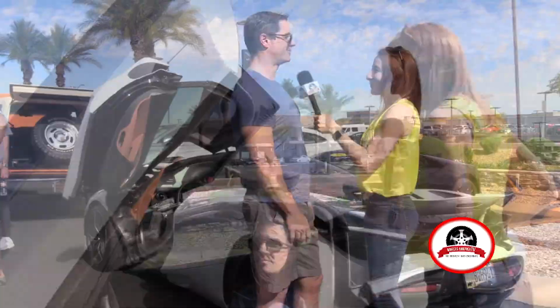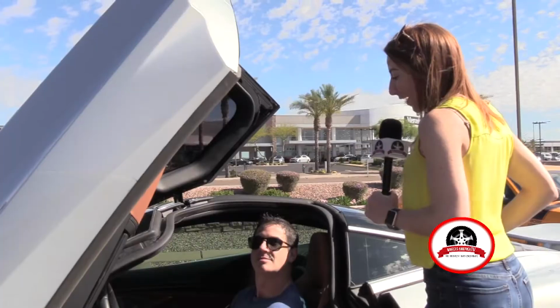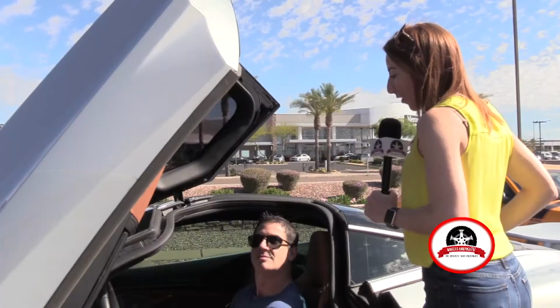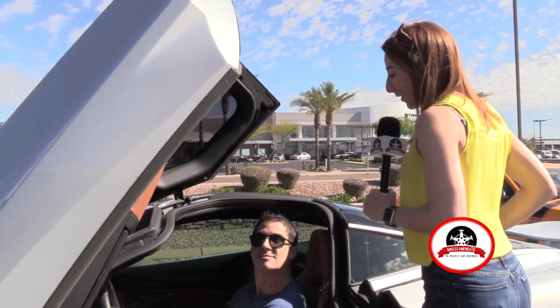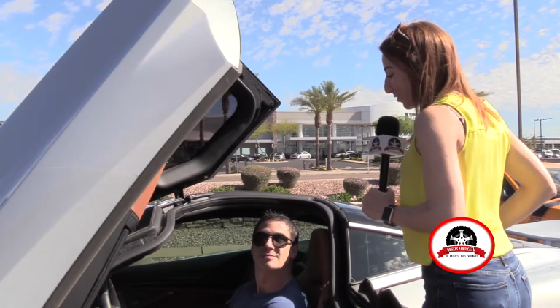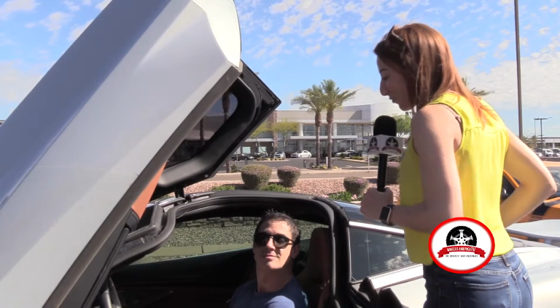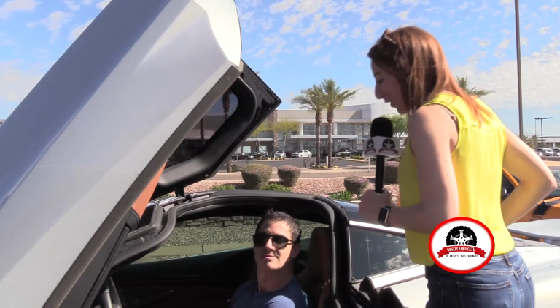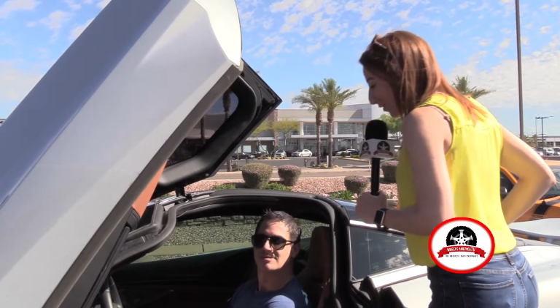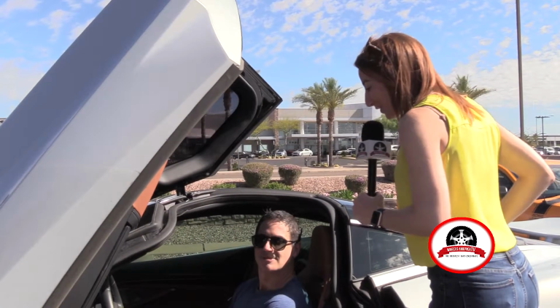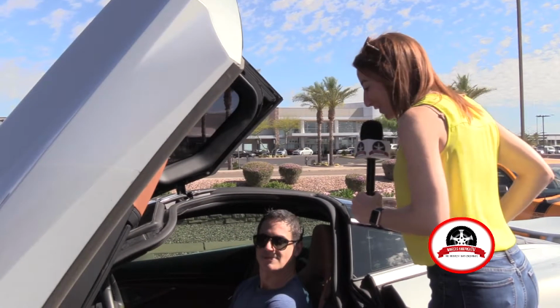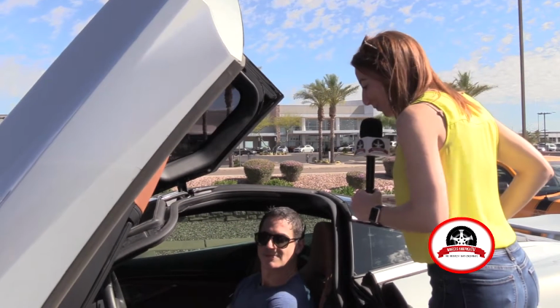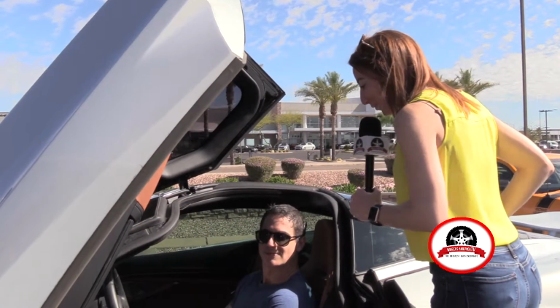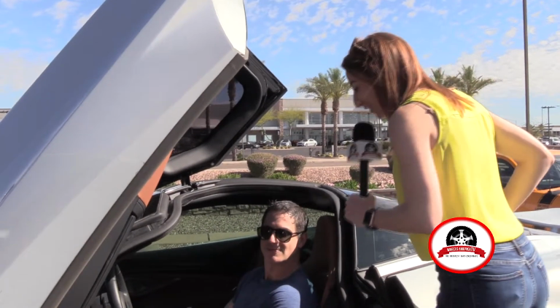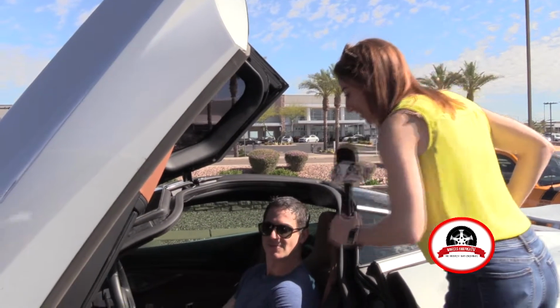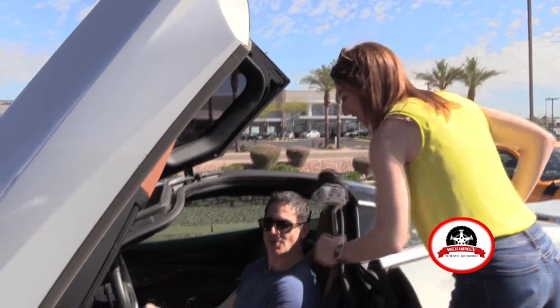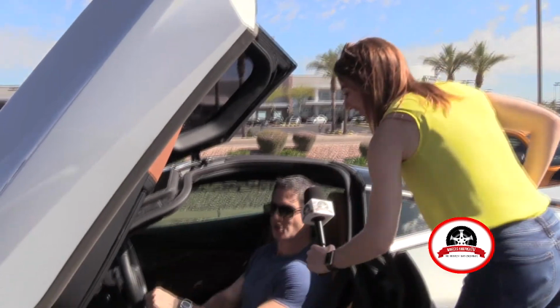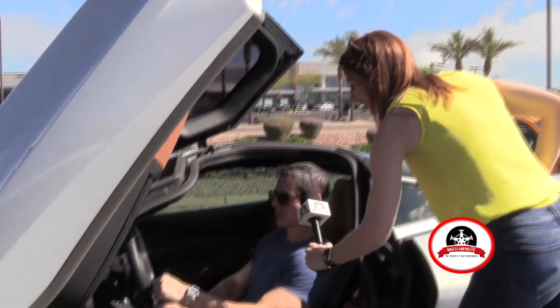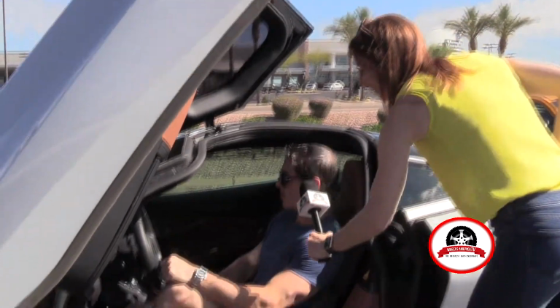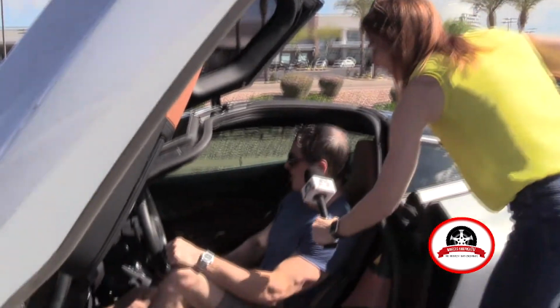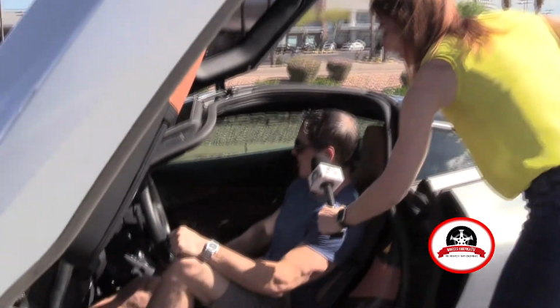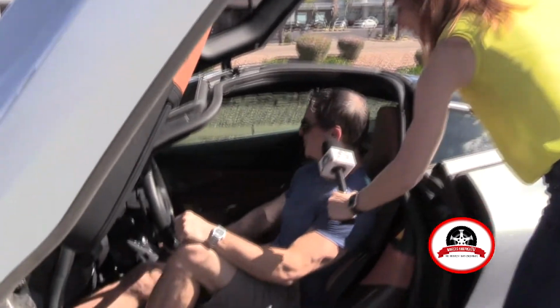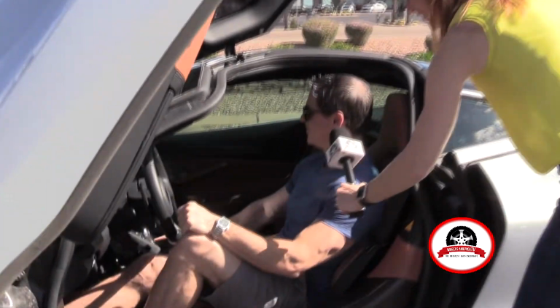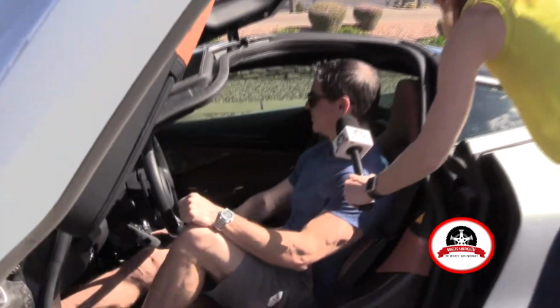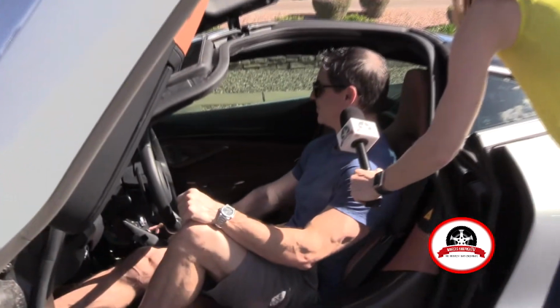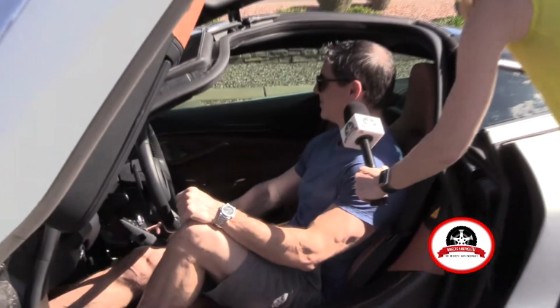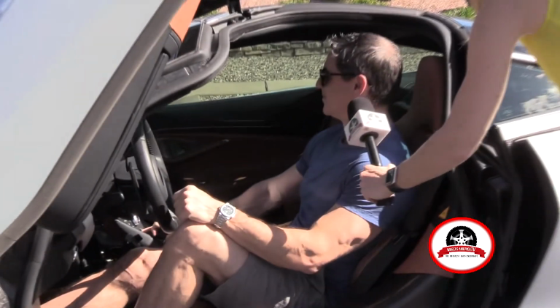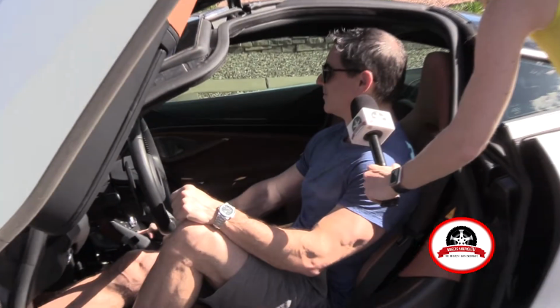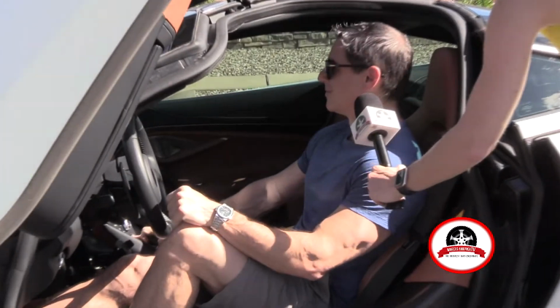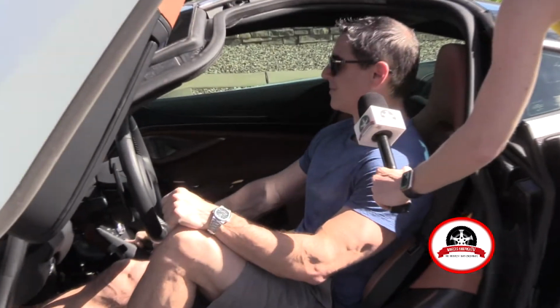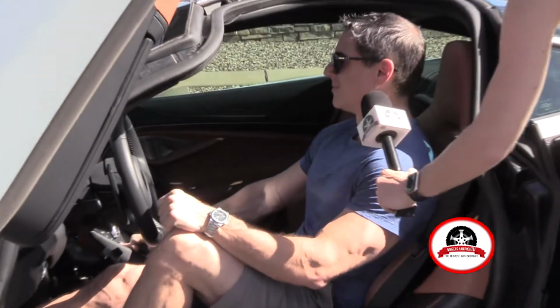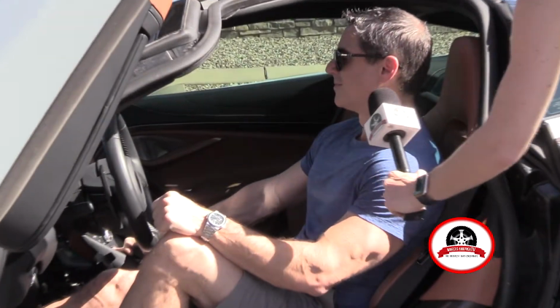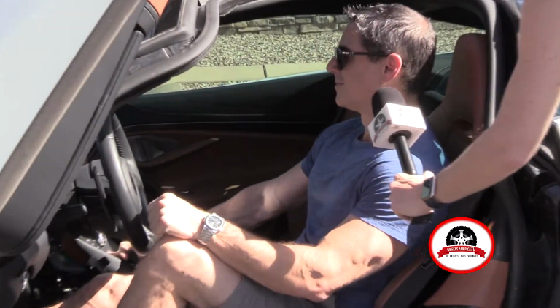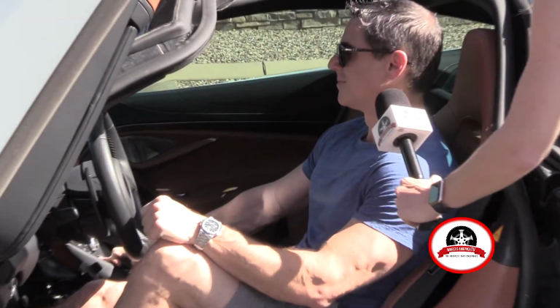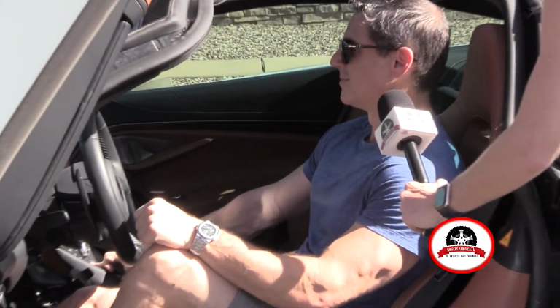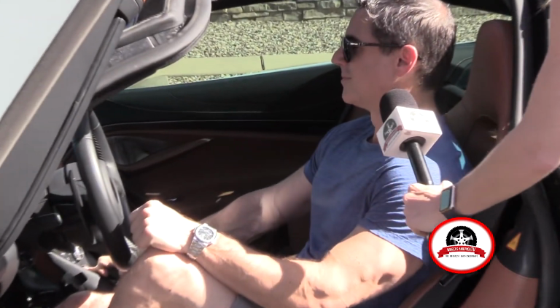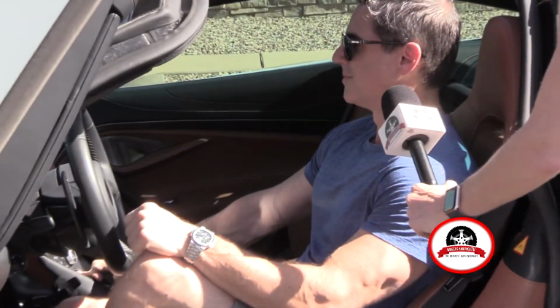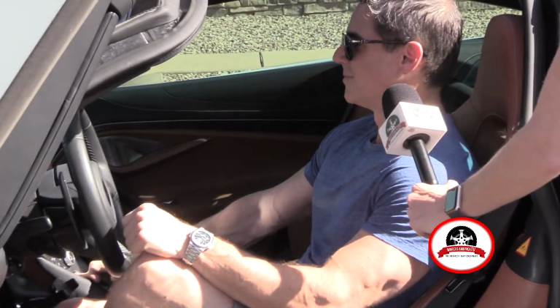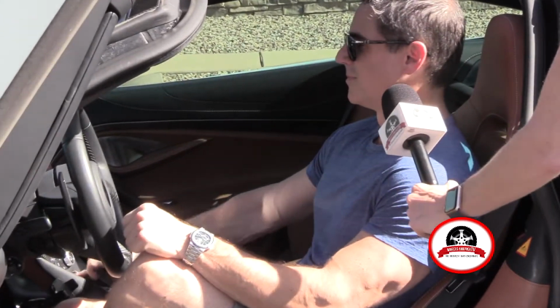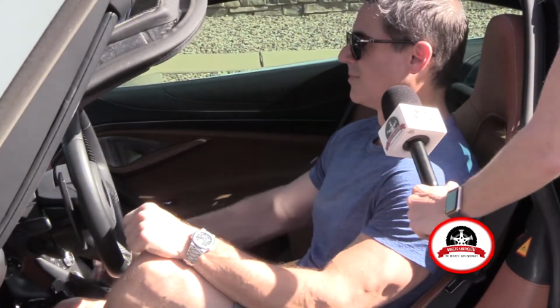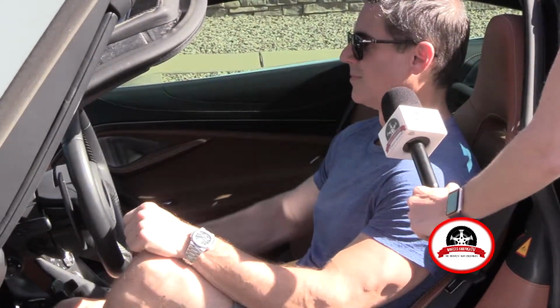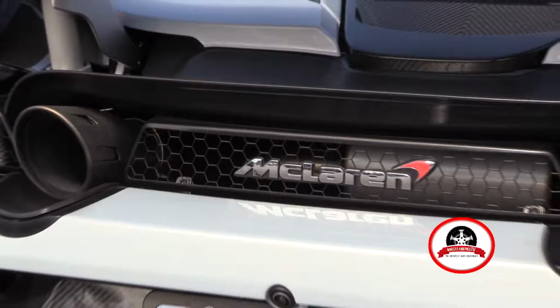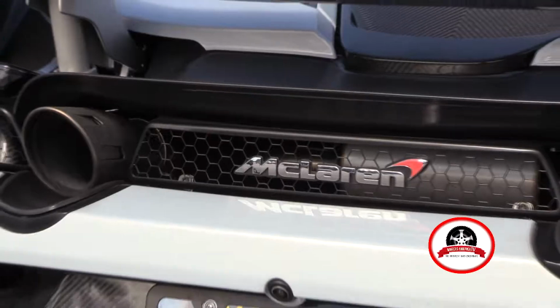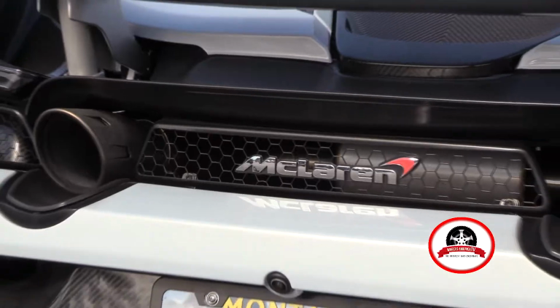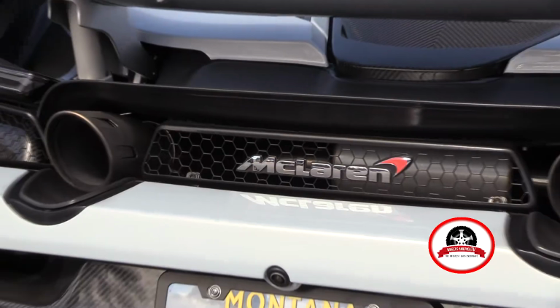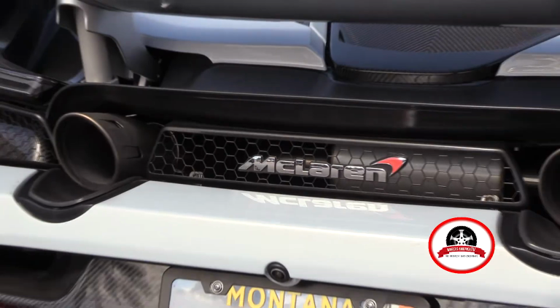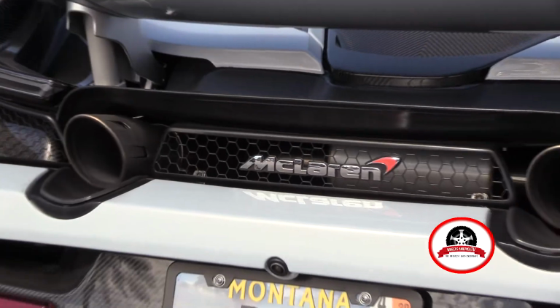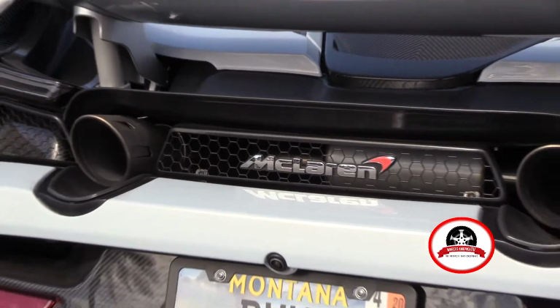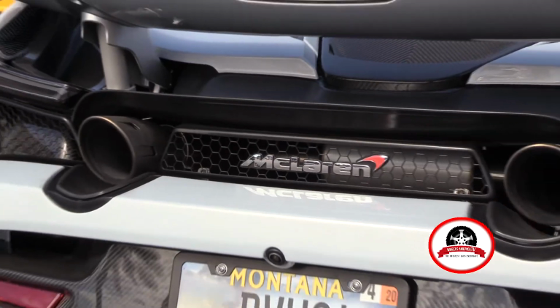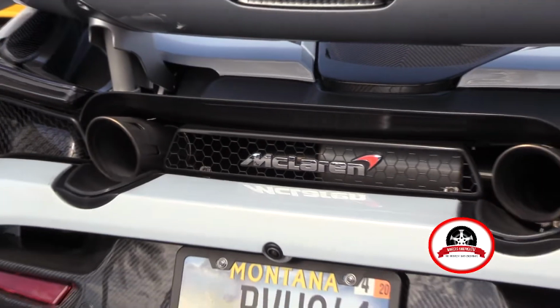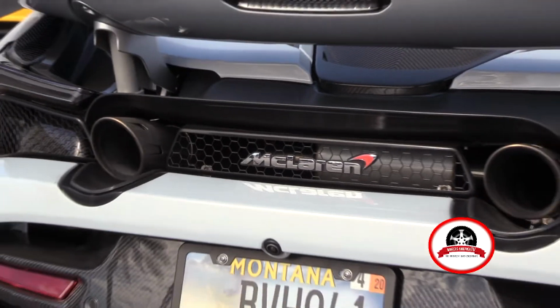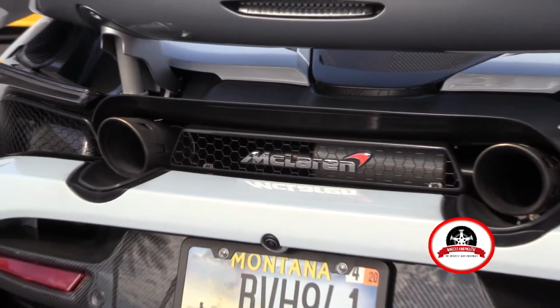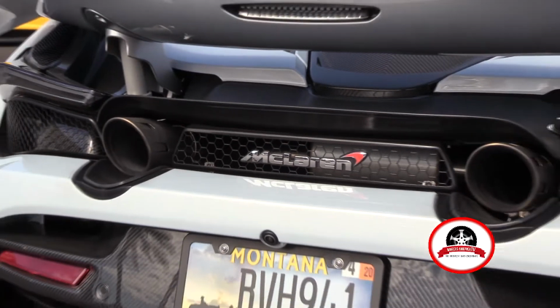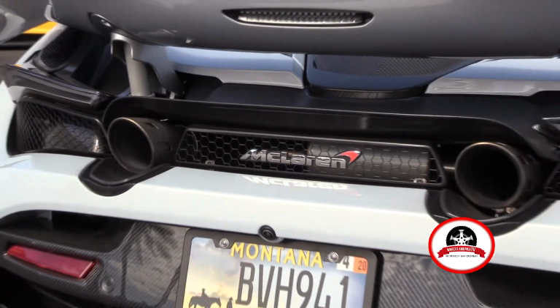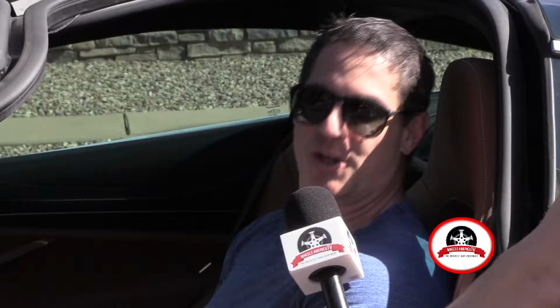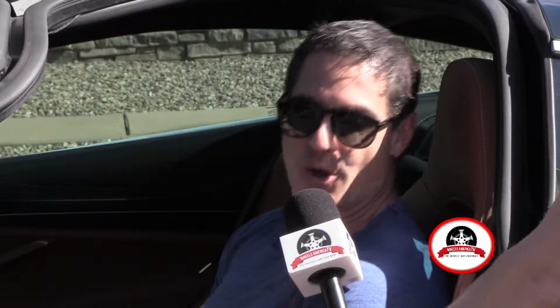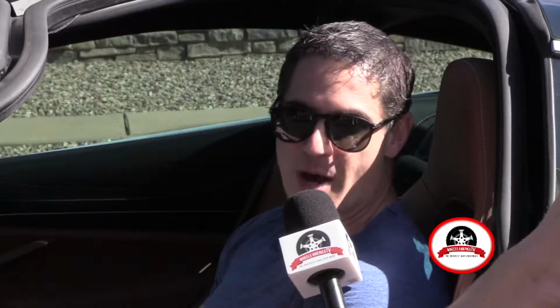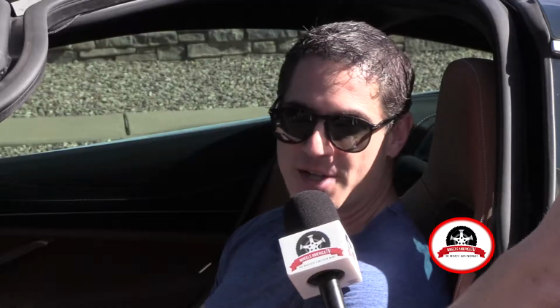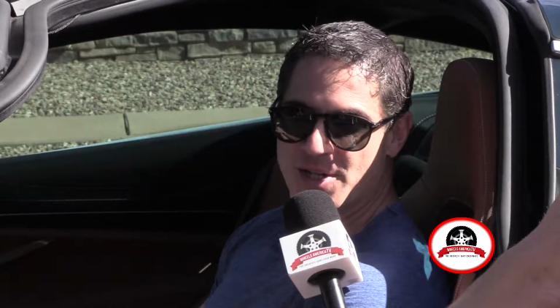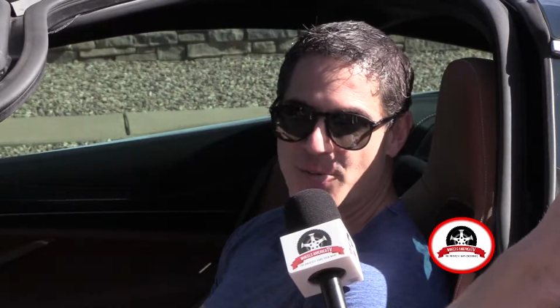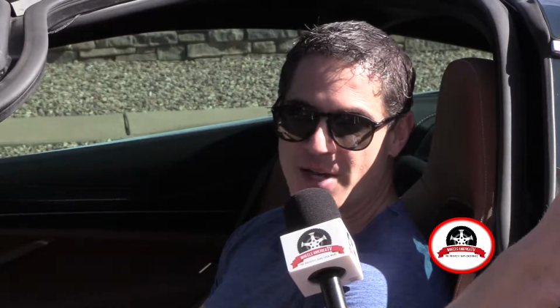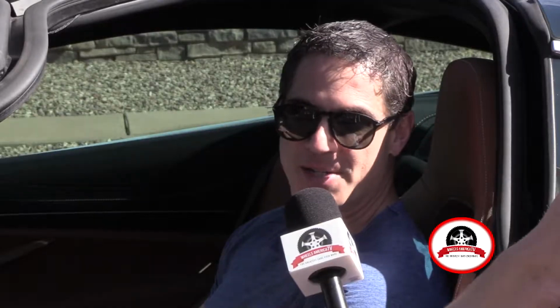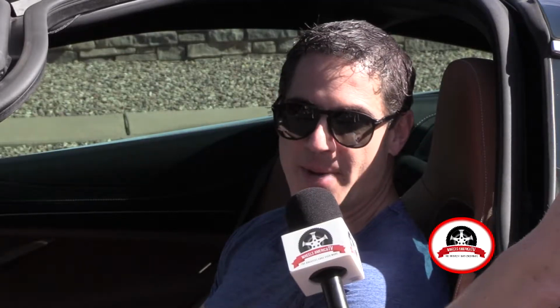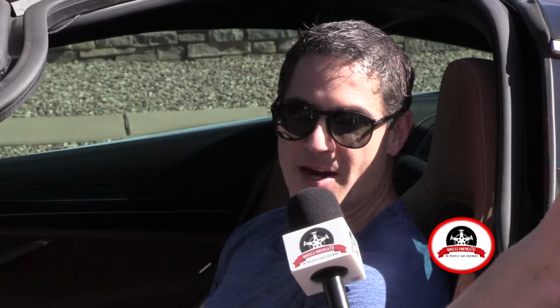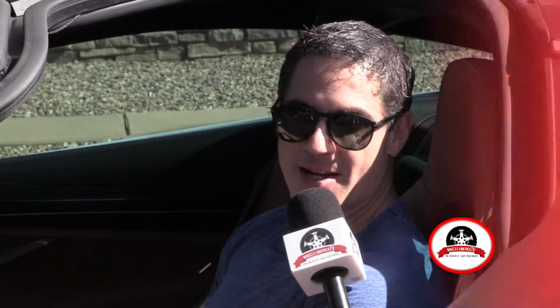Eric, can you fire this up for us? Sure. You're watching Wheels America.